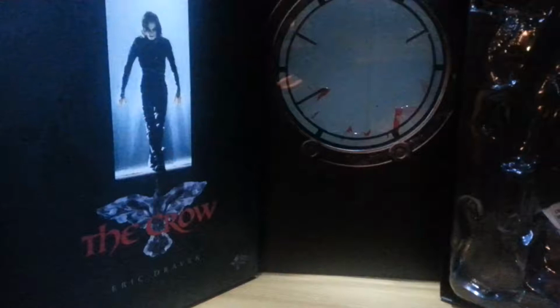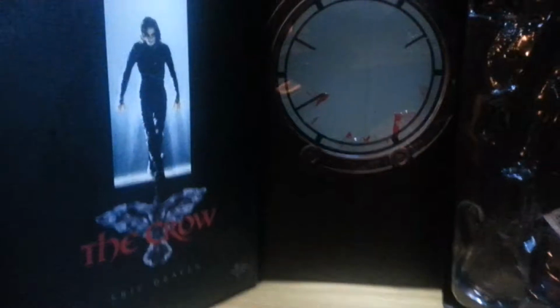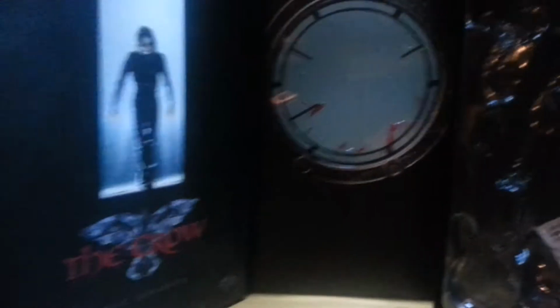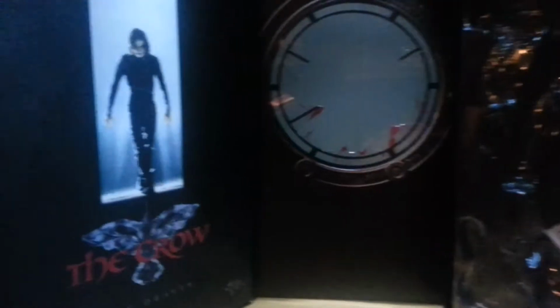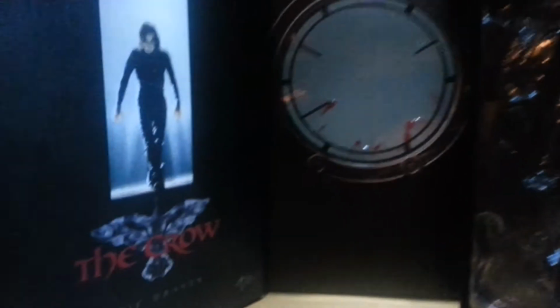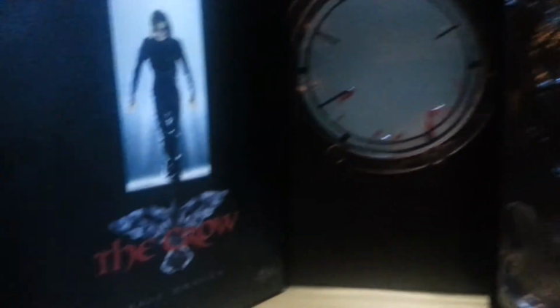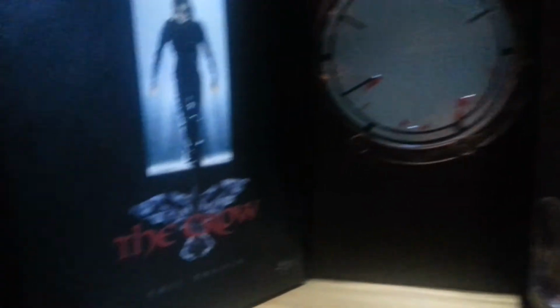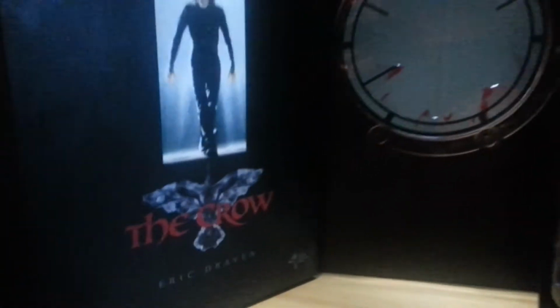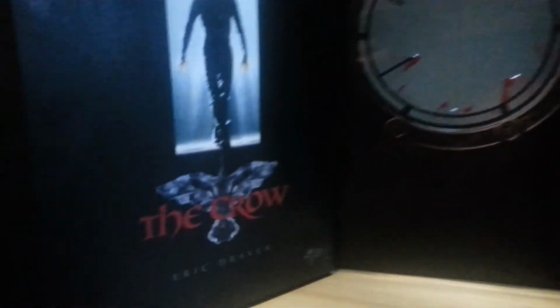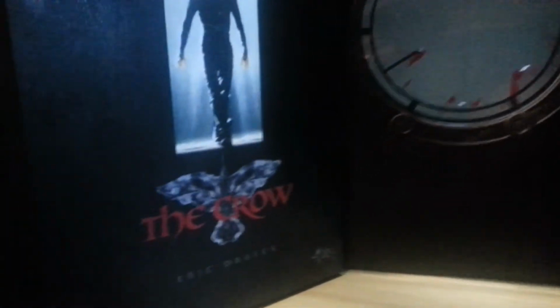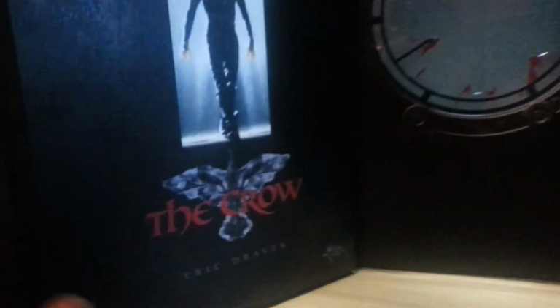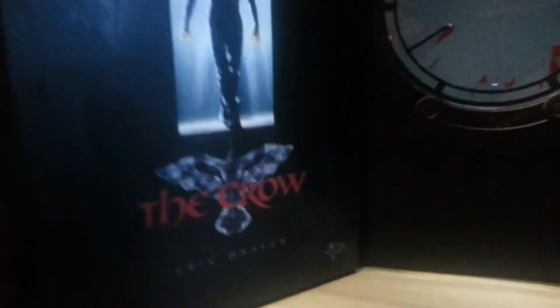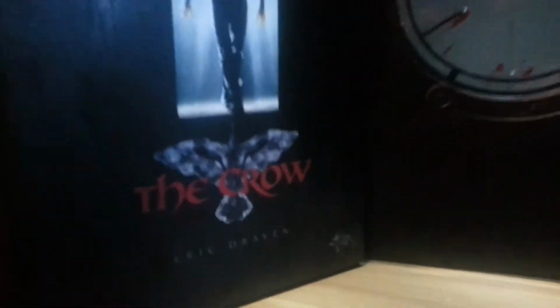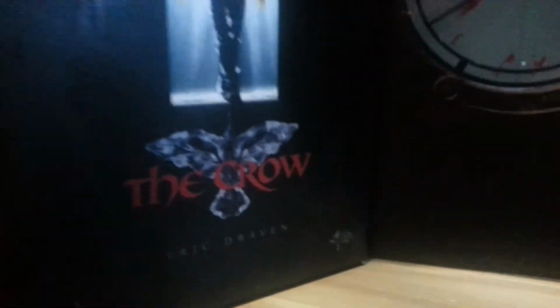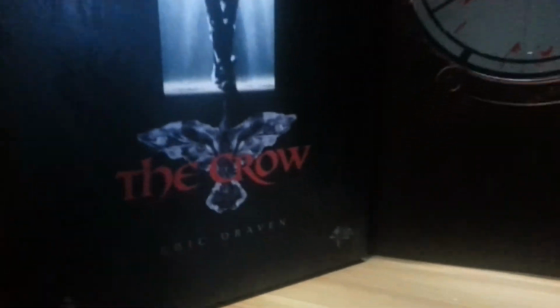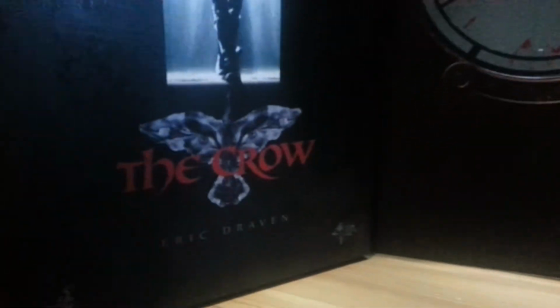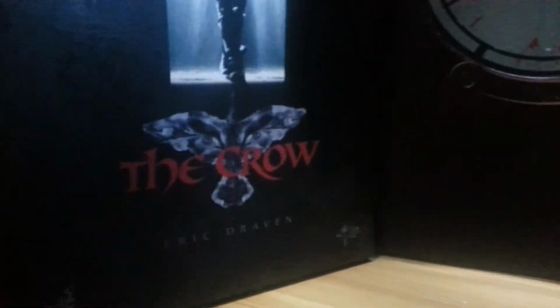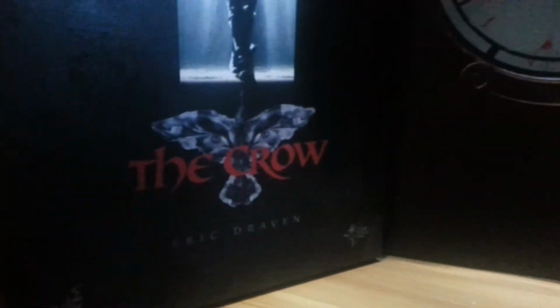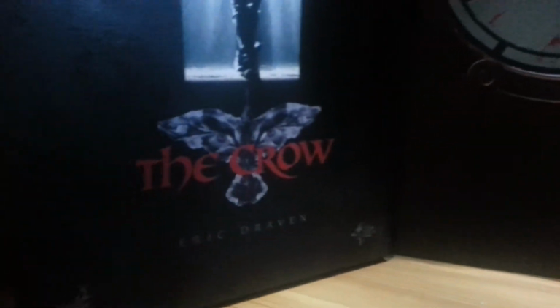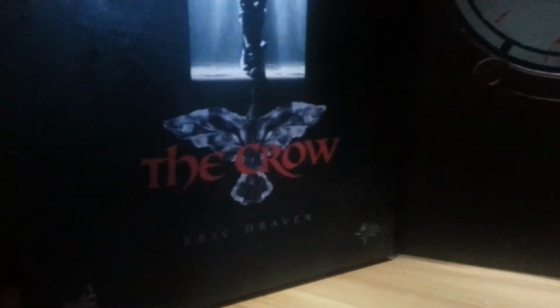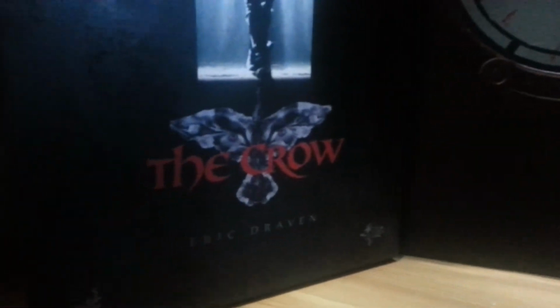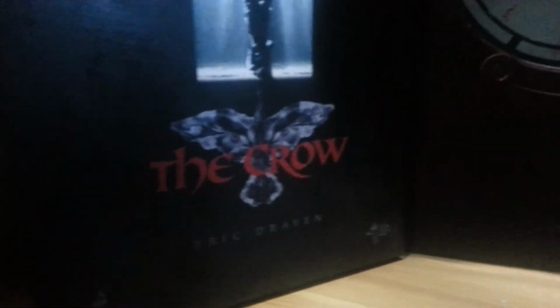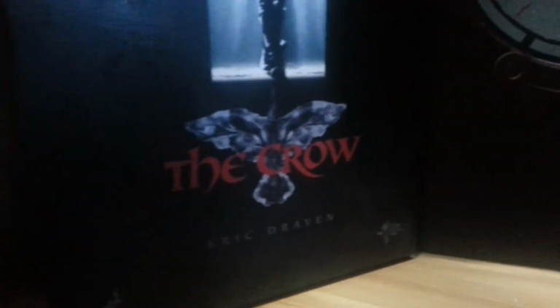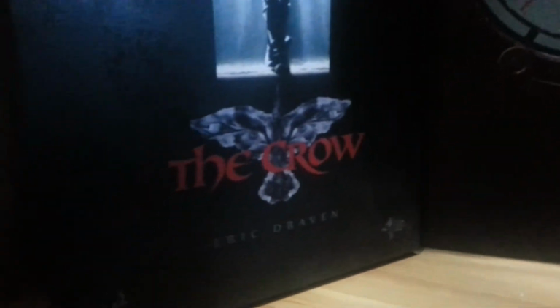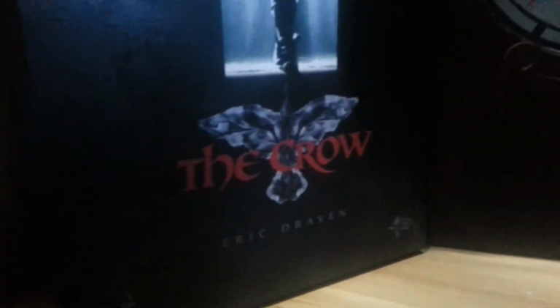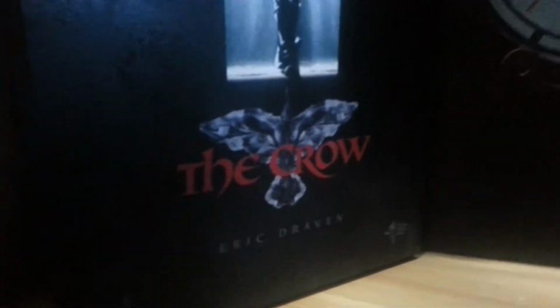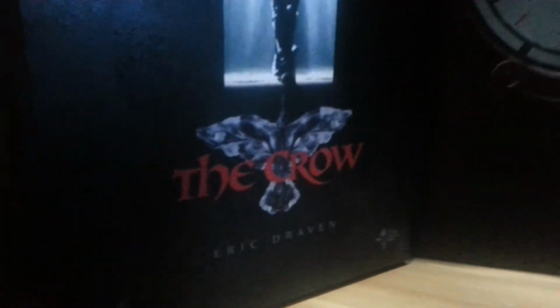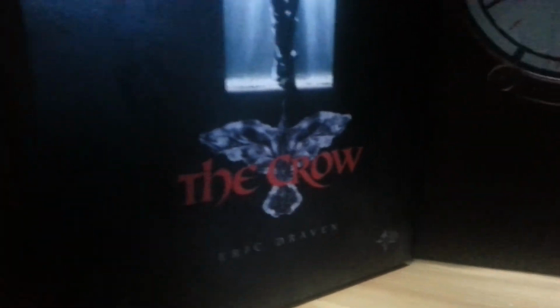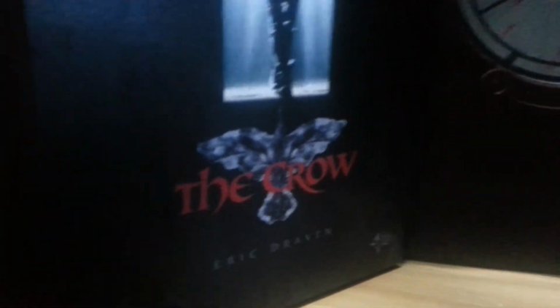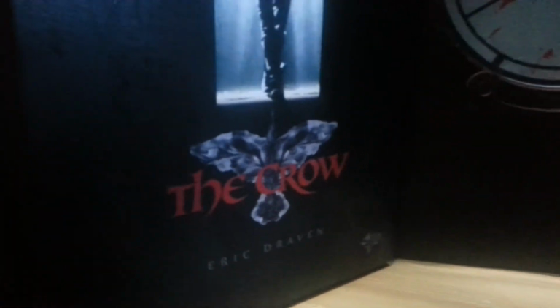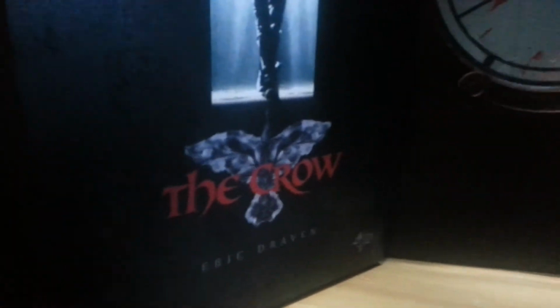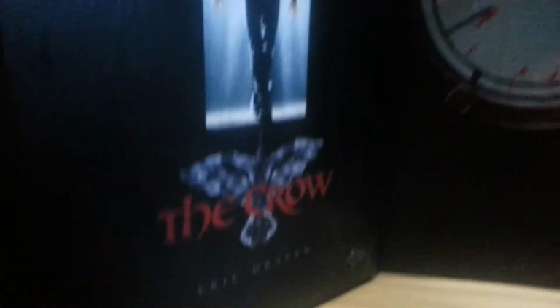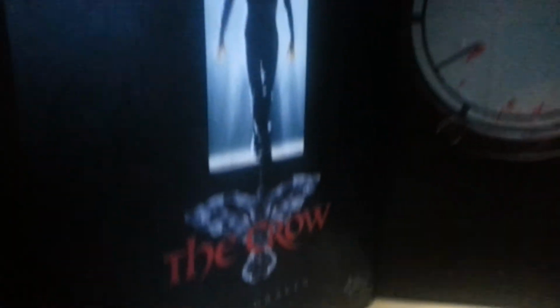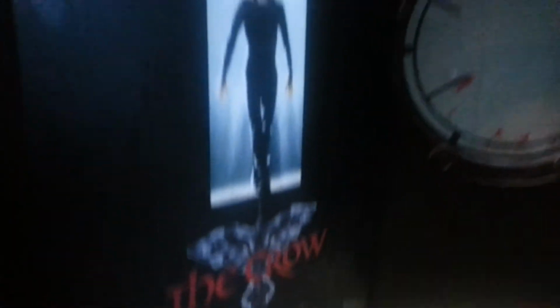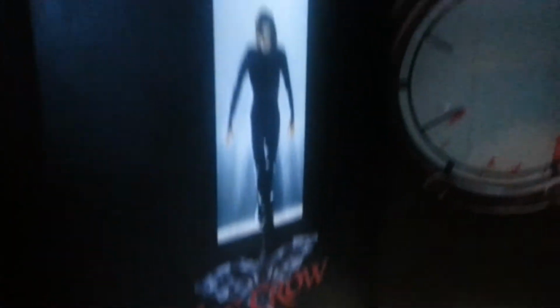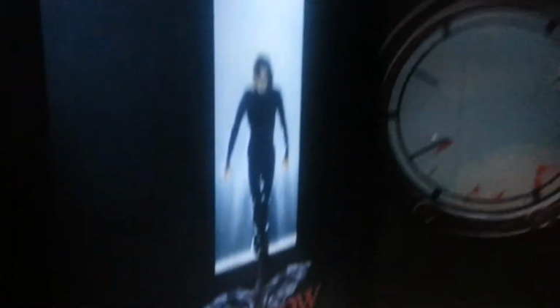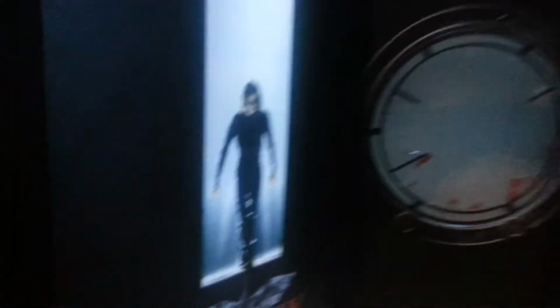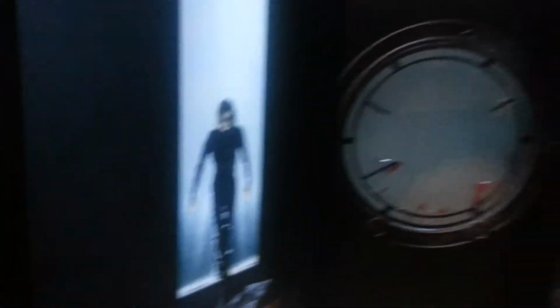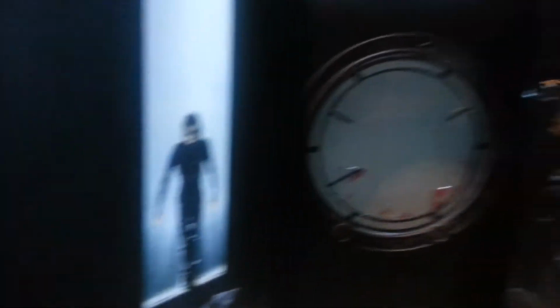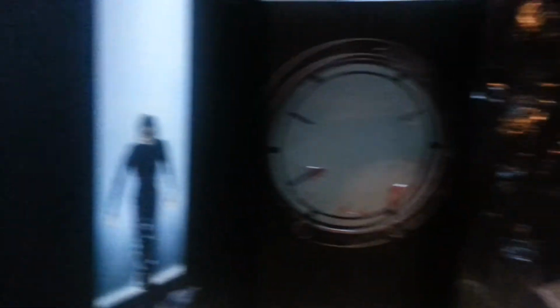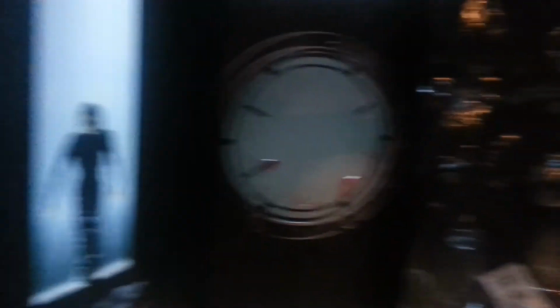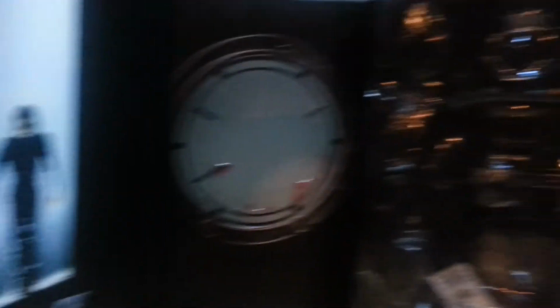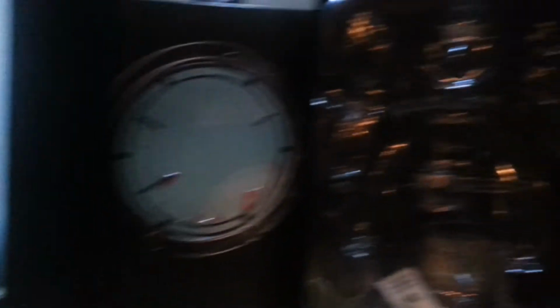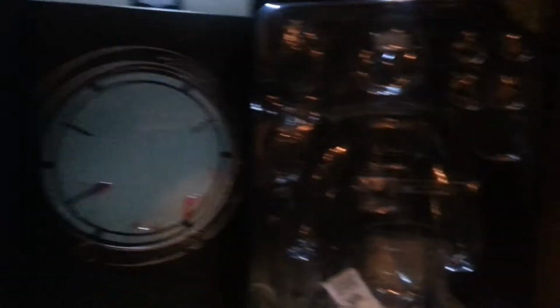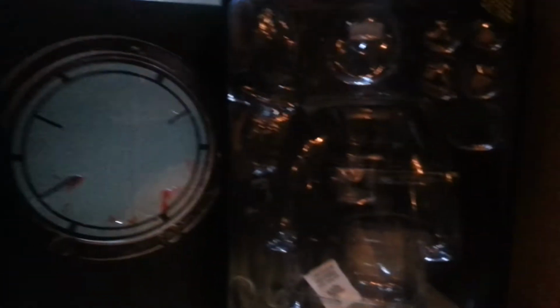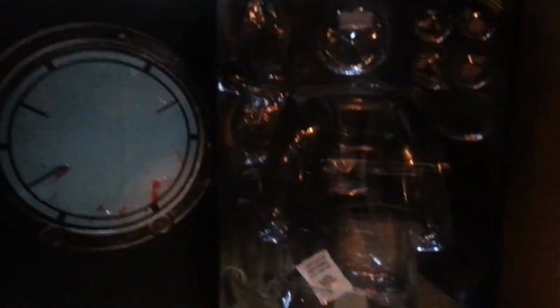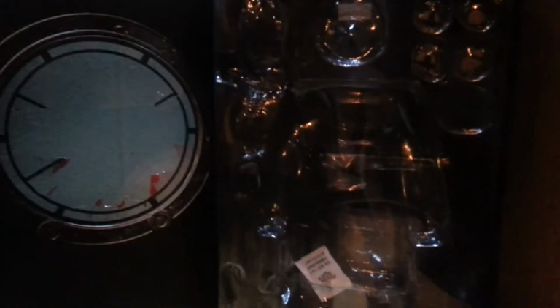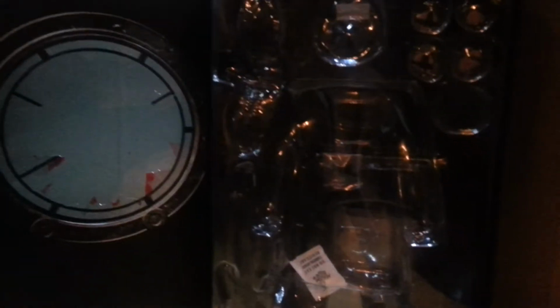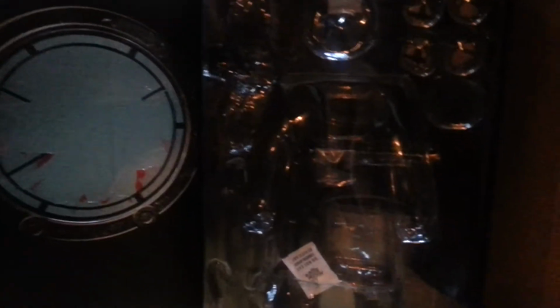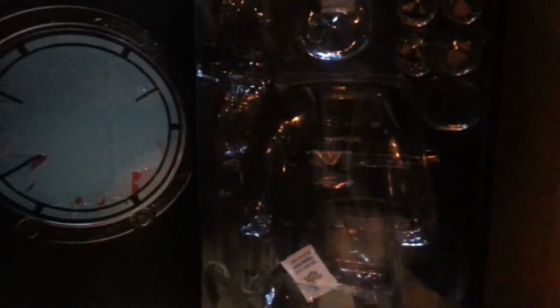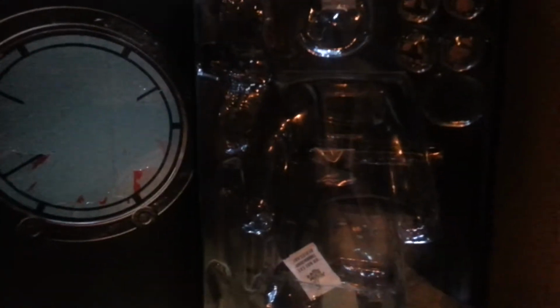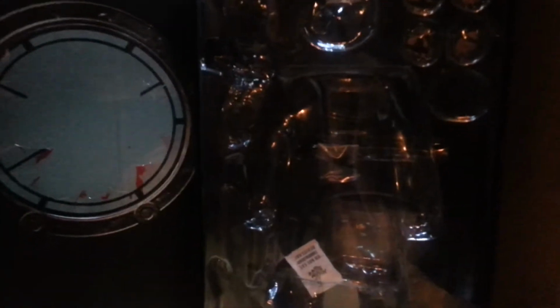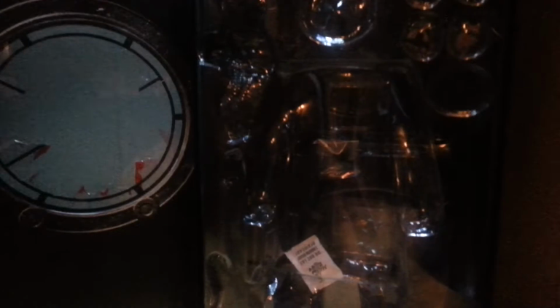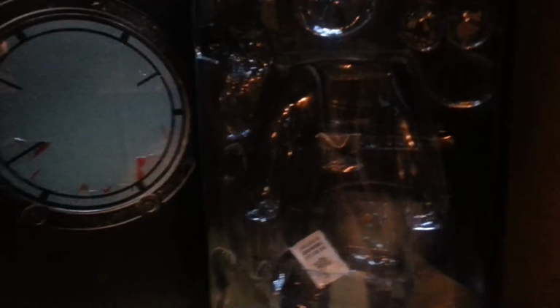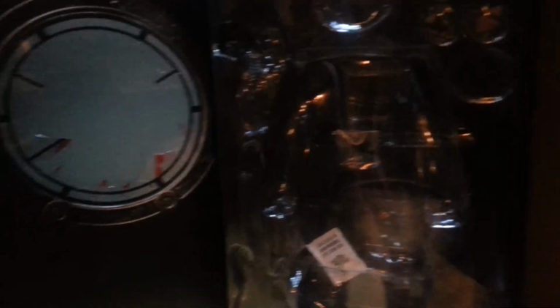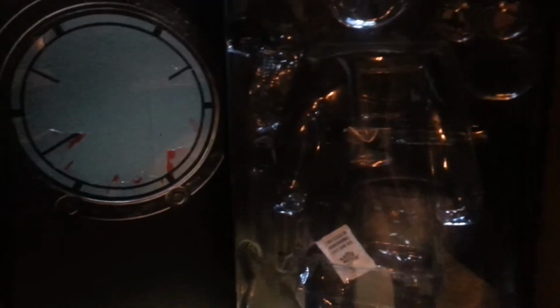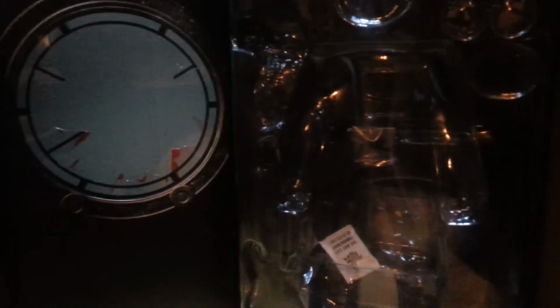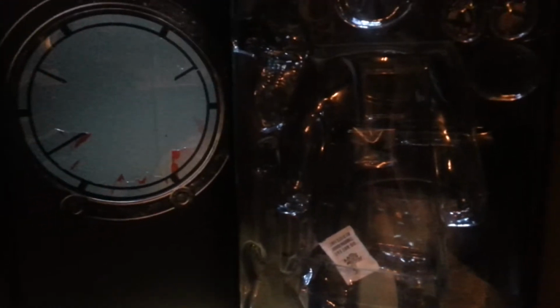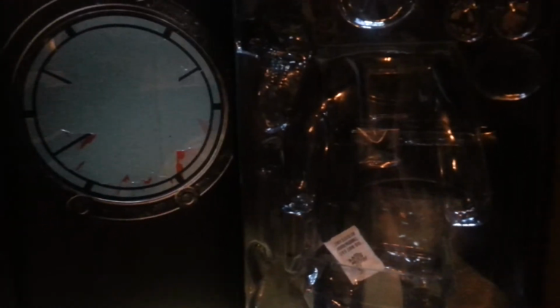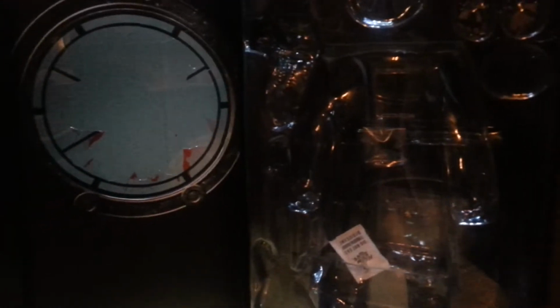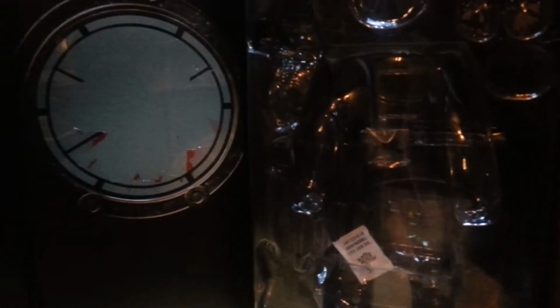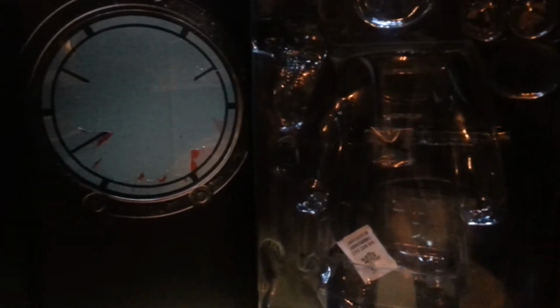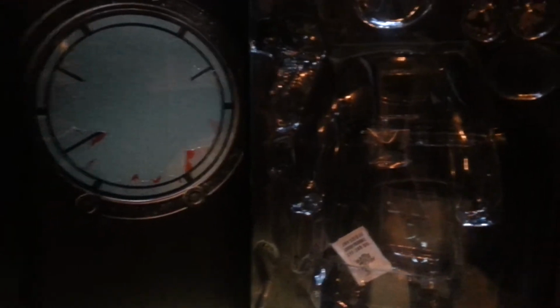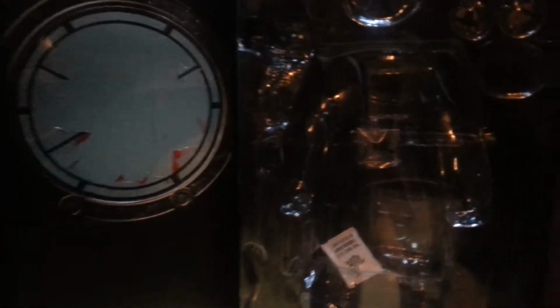Alright, today we are reviewing Hot Toys Eric Draven from The Crow — Brandon Lee's portrayal as The Crow.